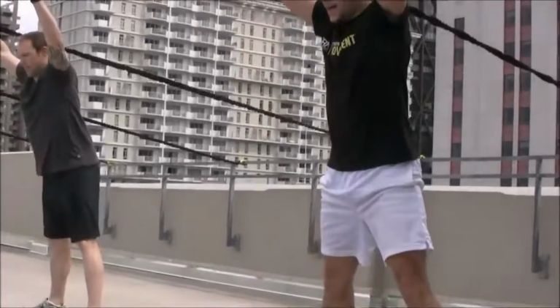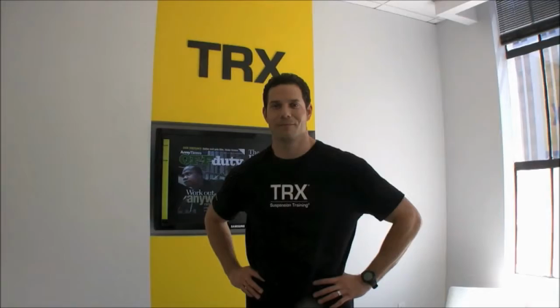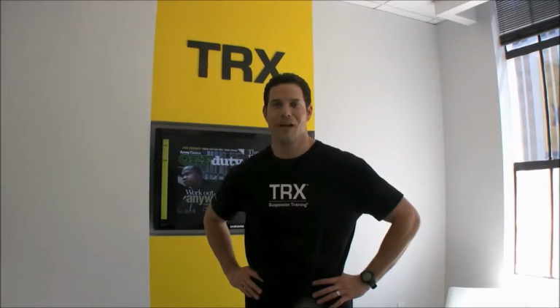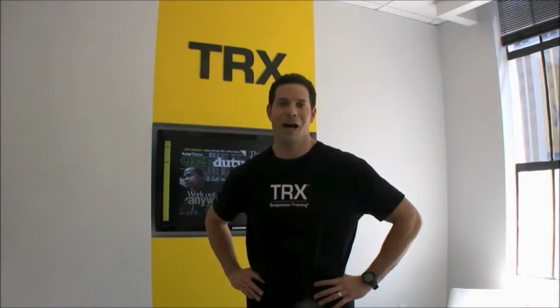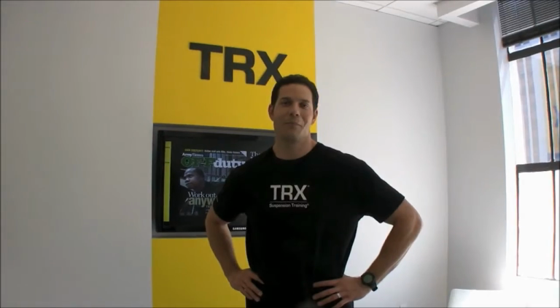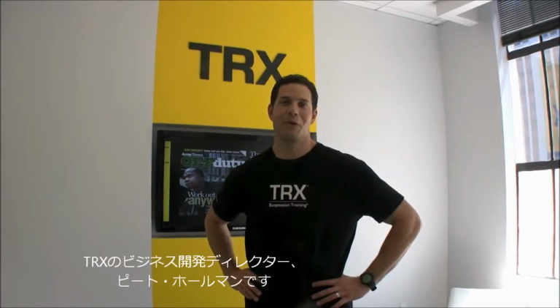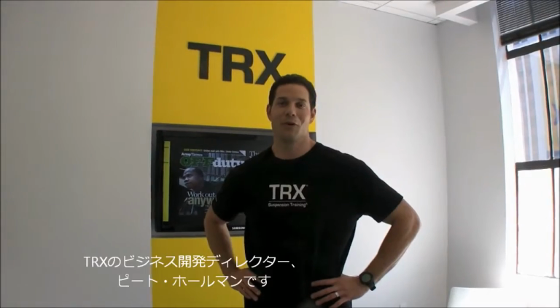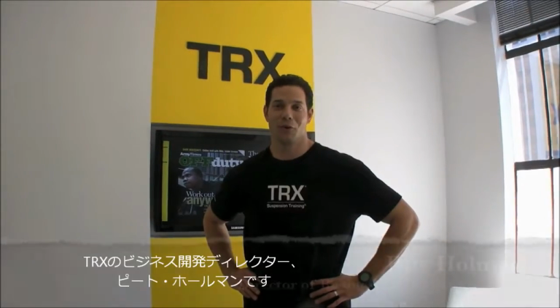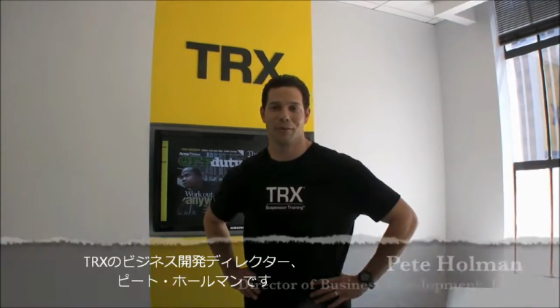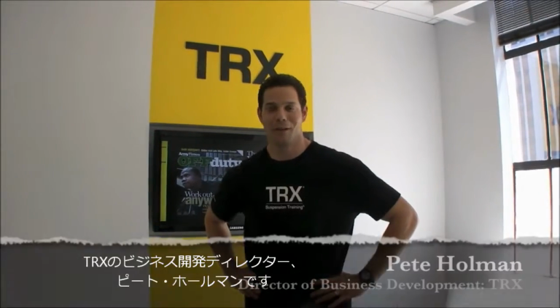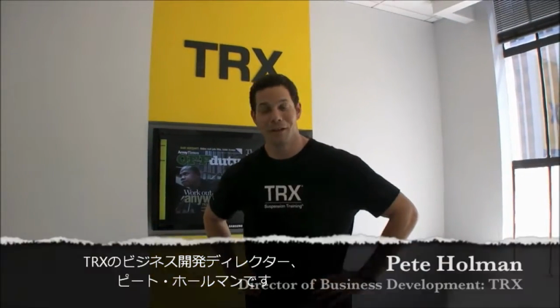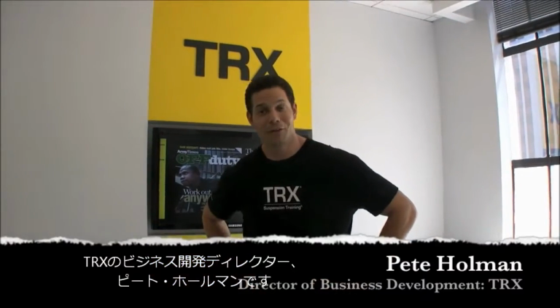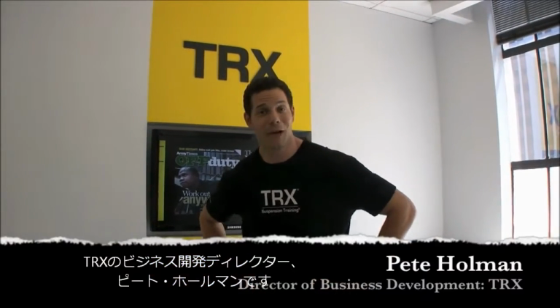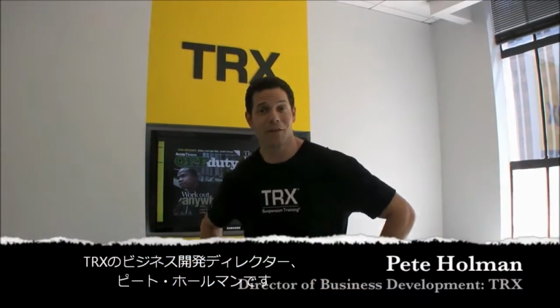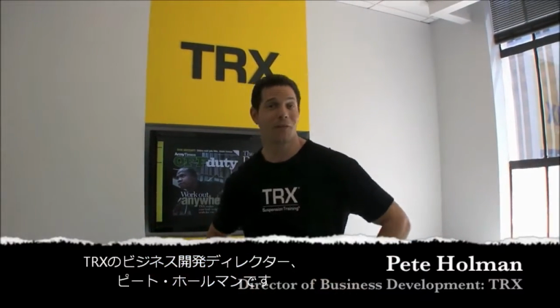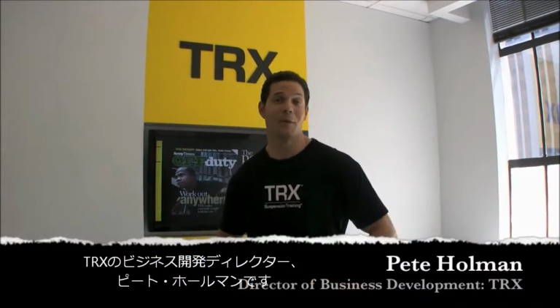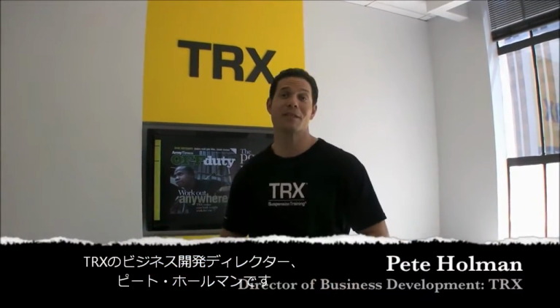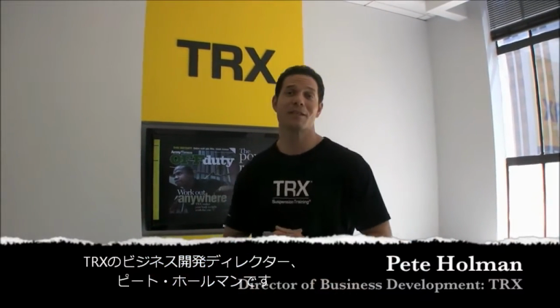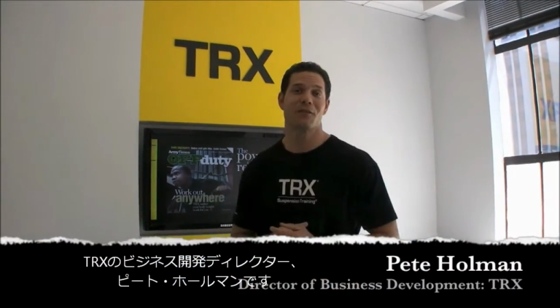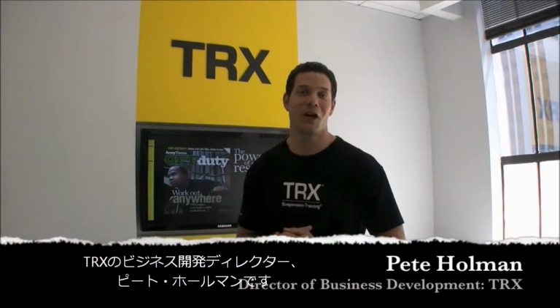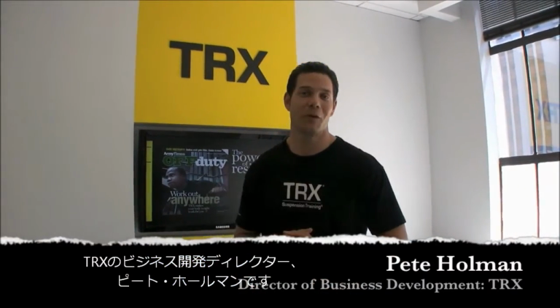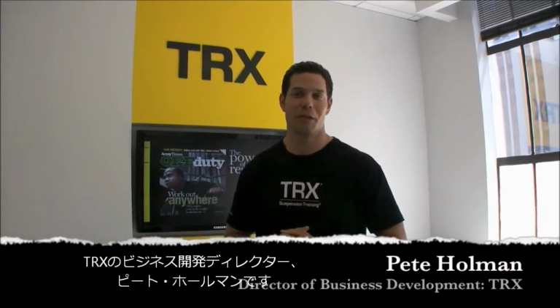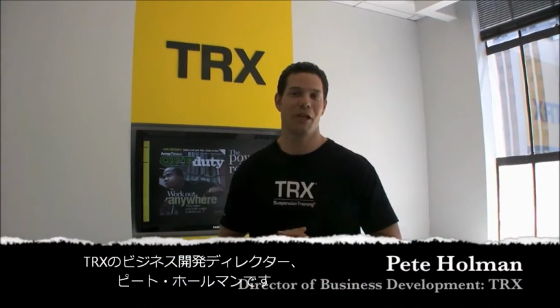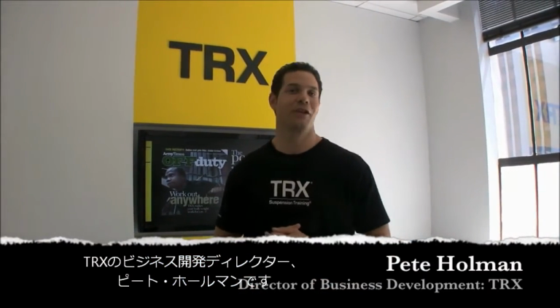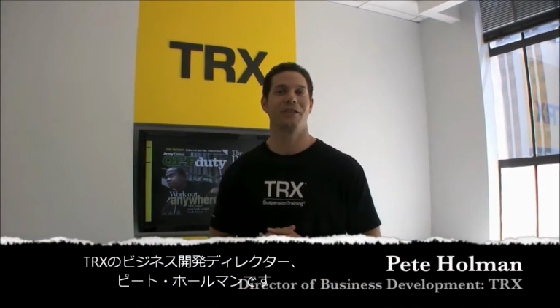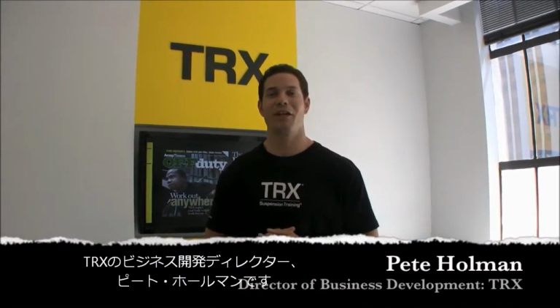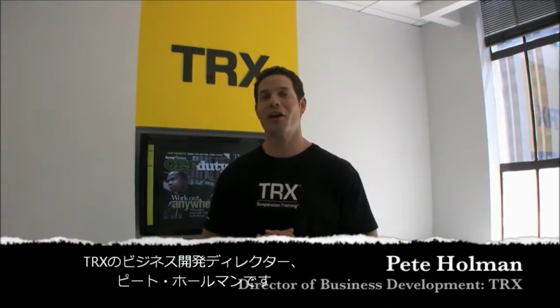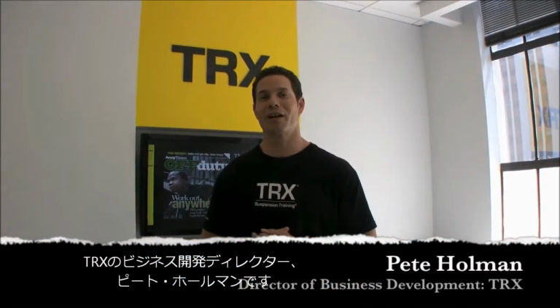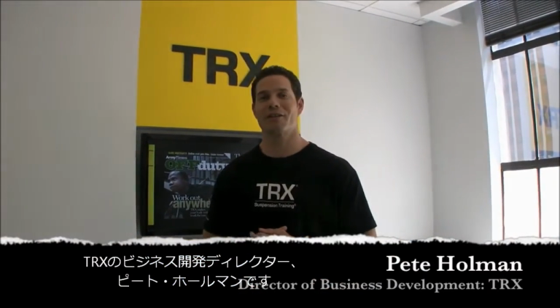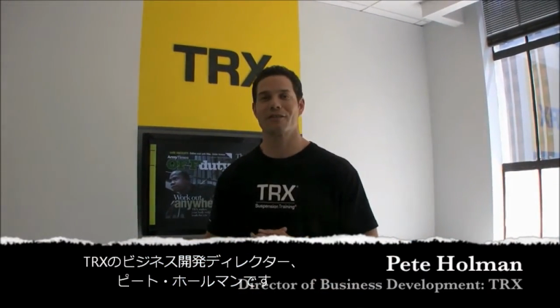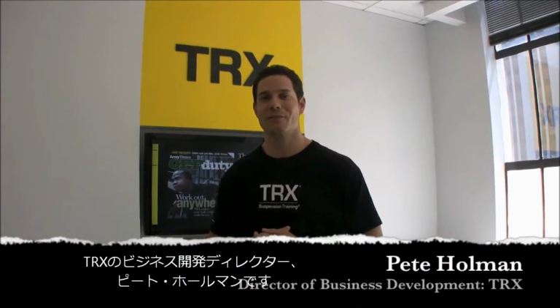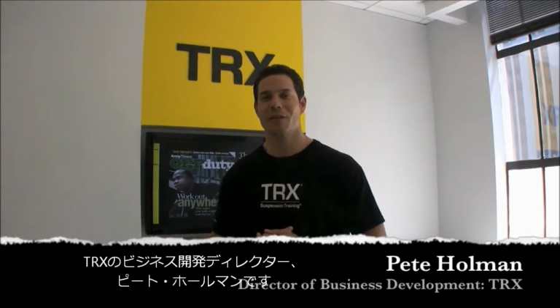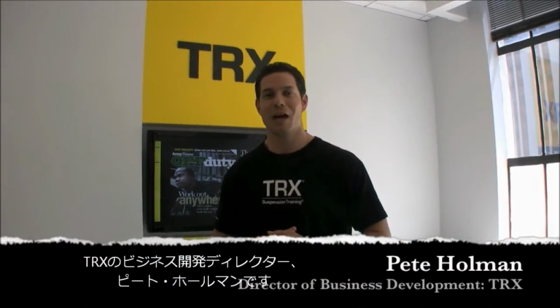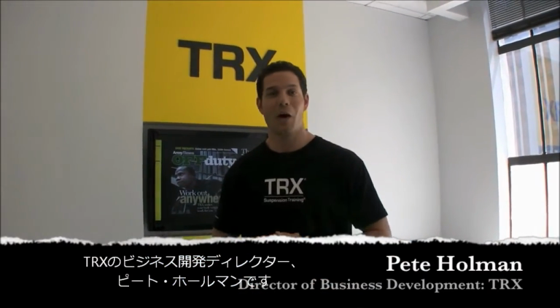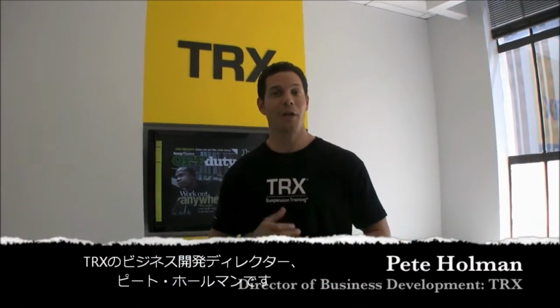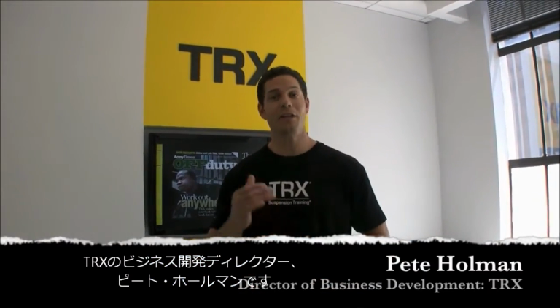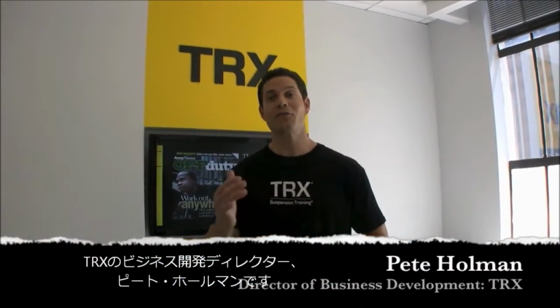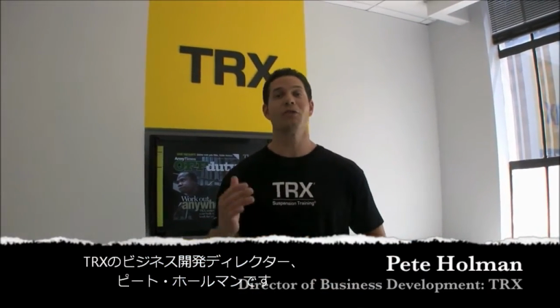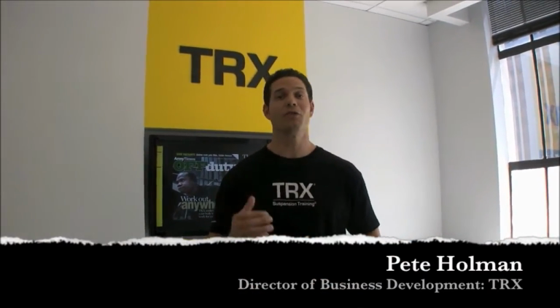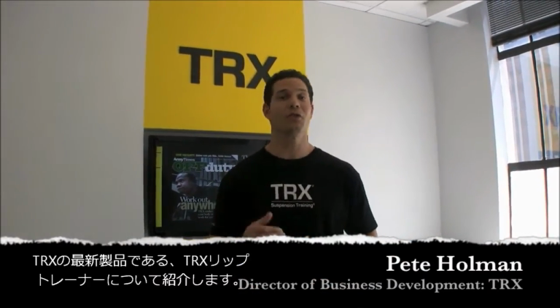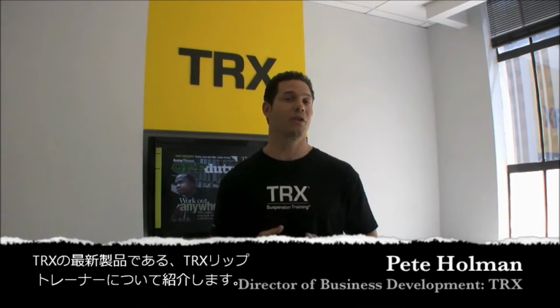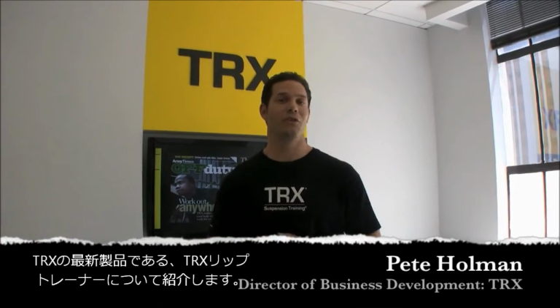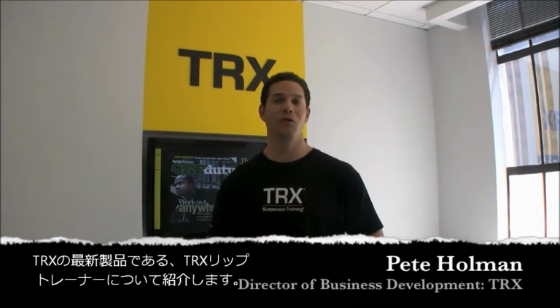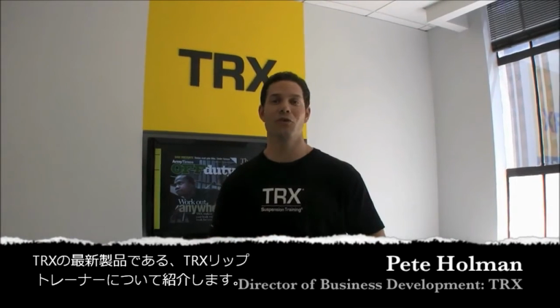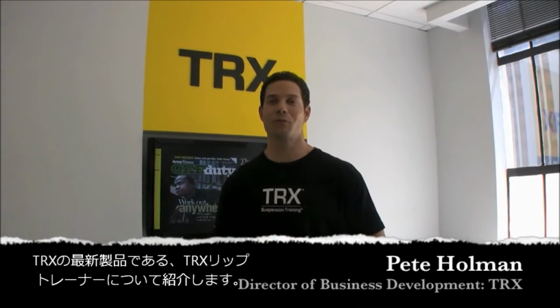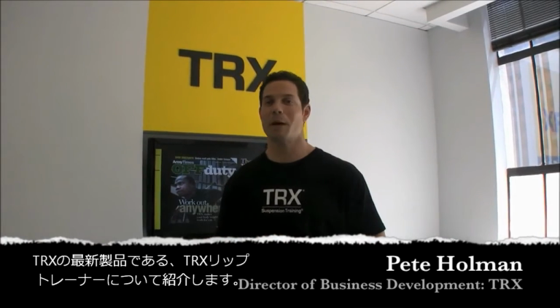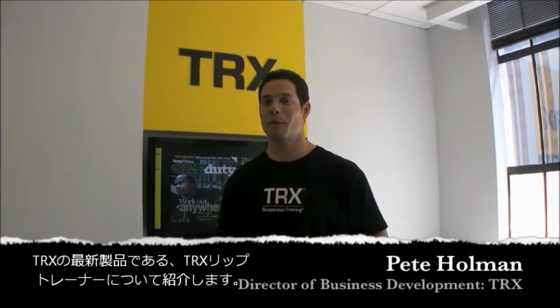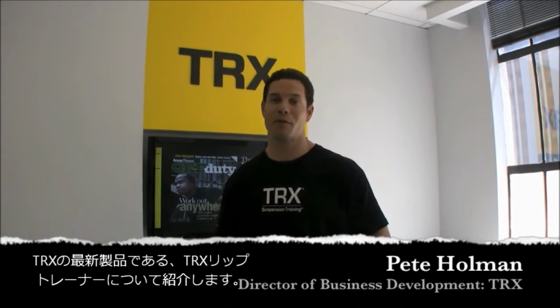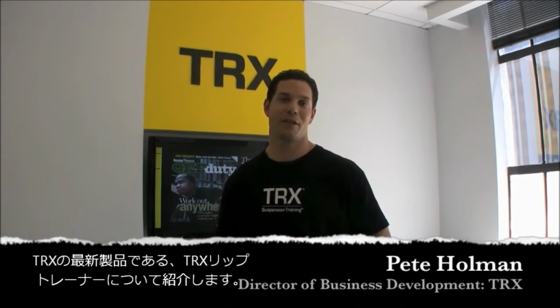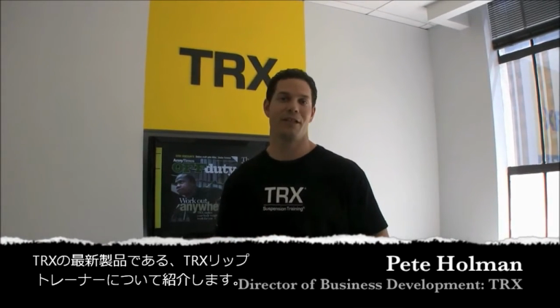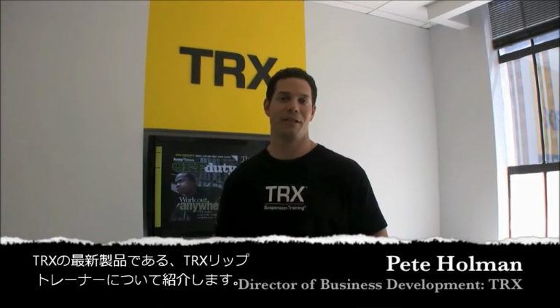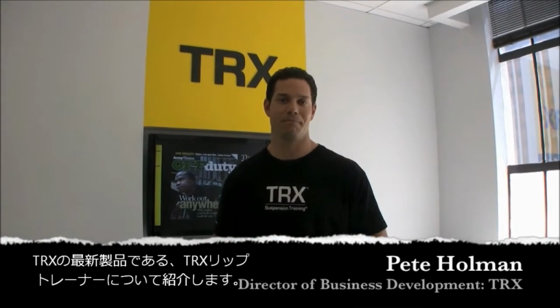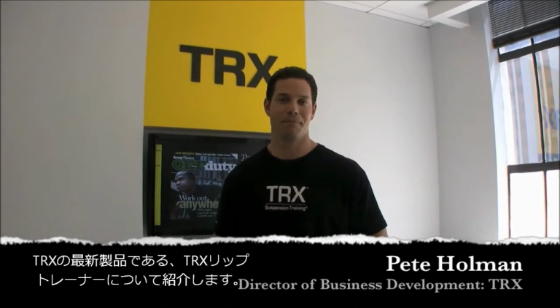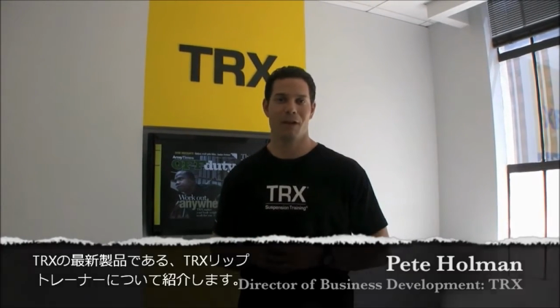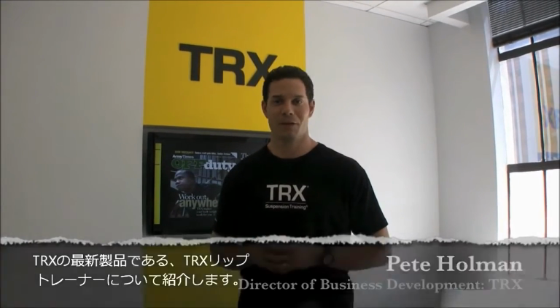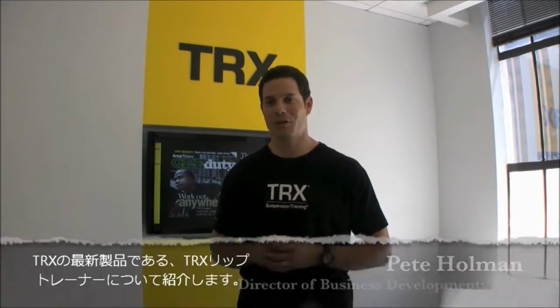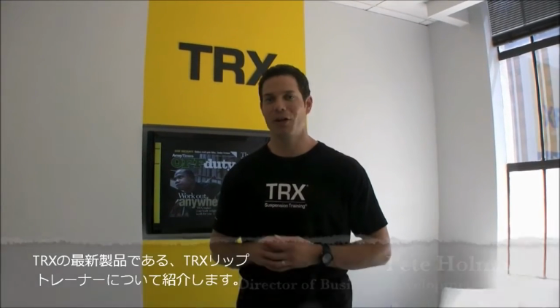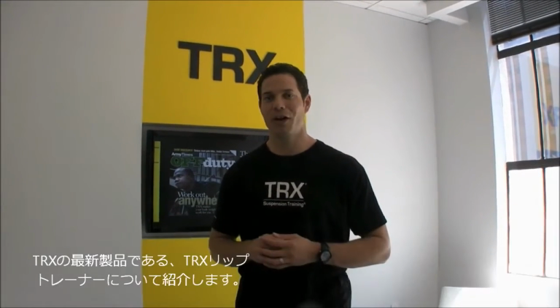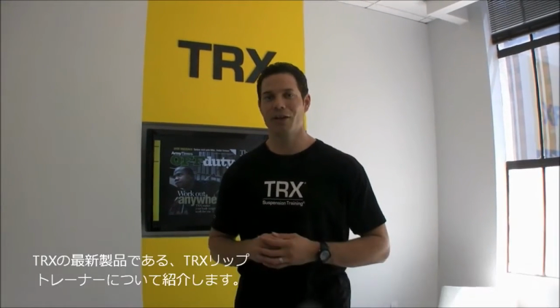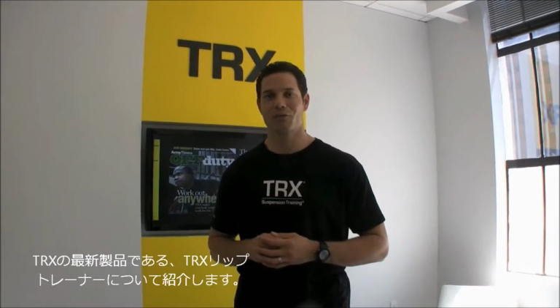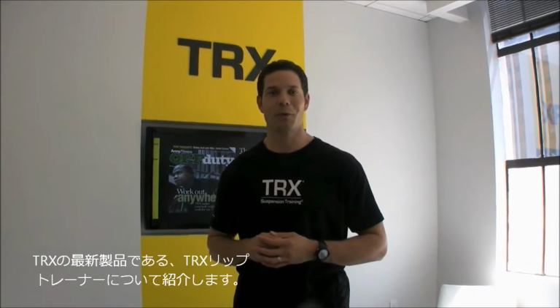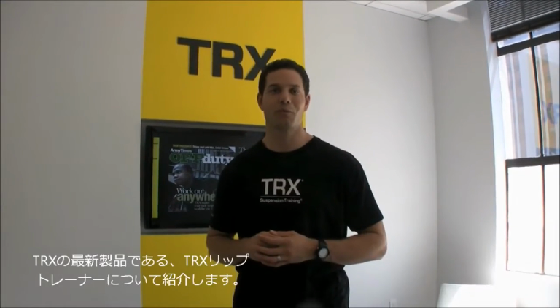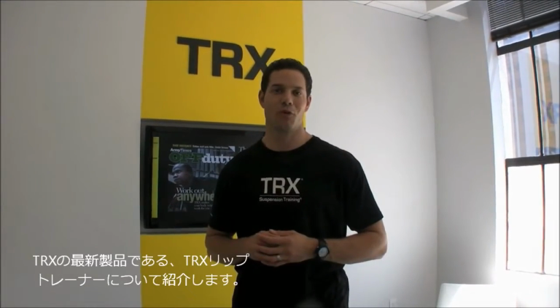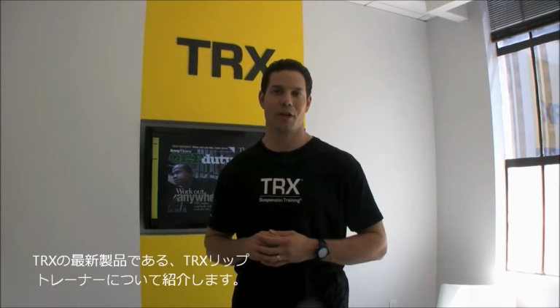Hi, I'm Peter Holman, Director of Business Development here at TRX. I want to introduce you to the newest member of our team, the TRX Rip Trainer.